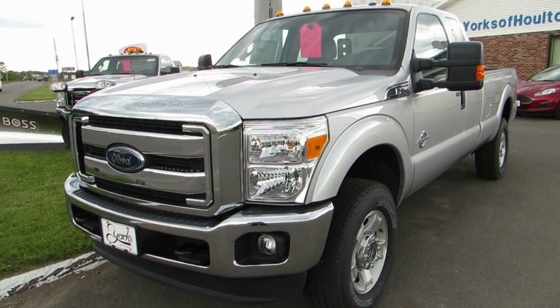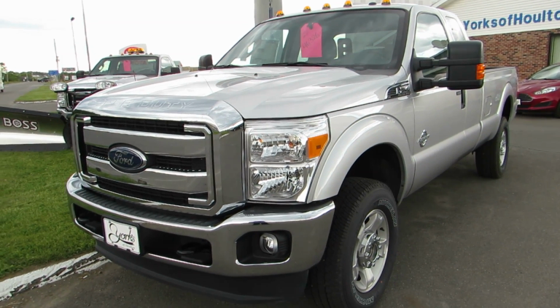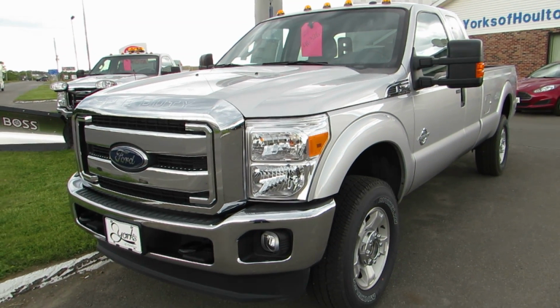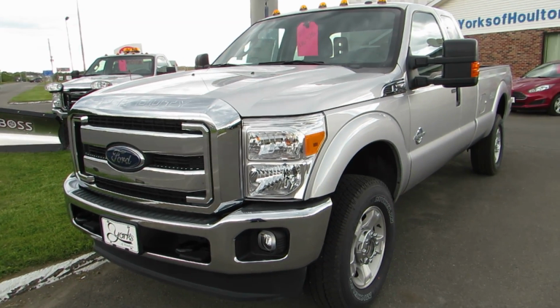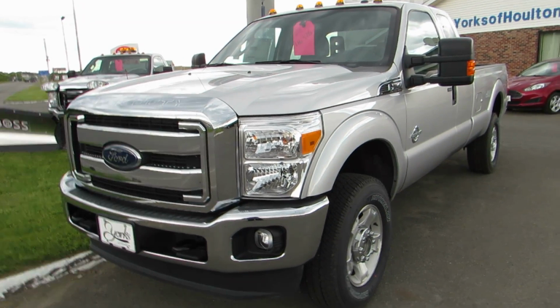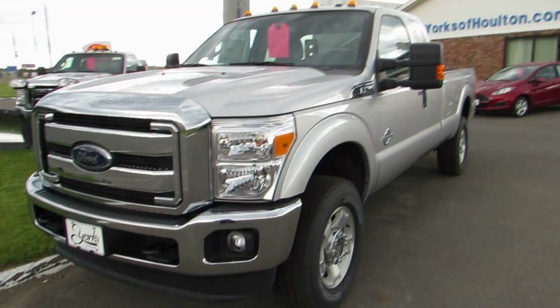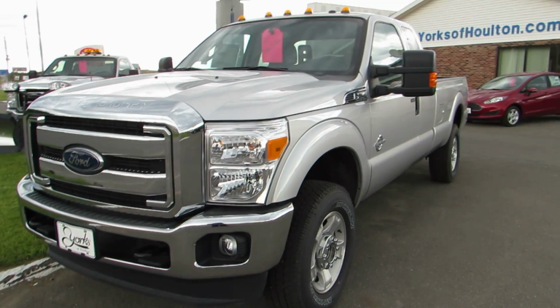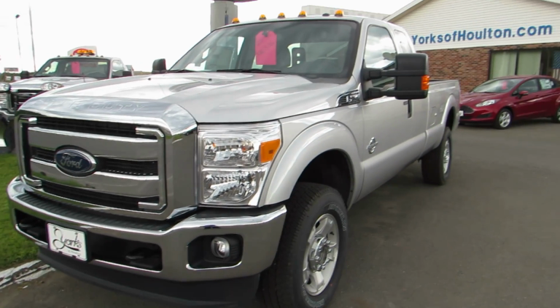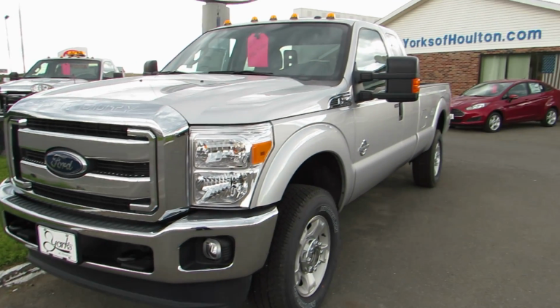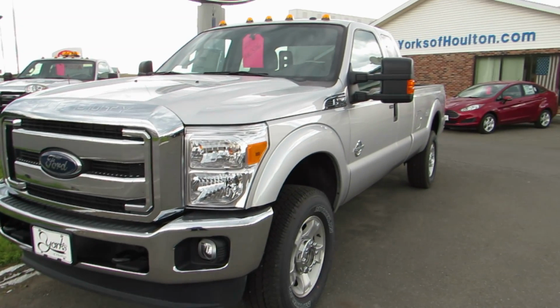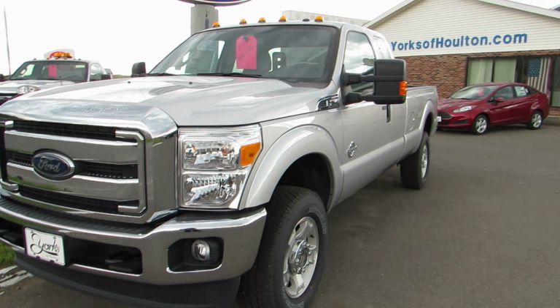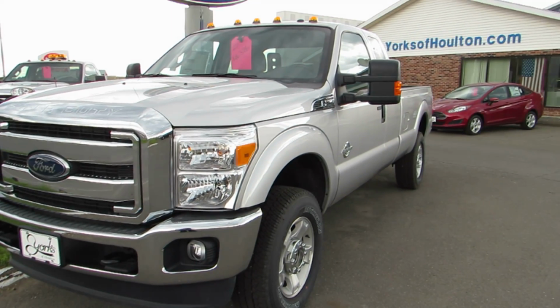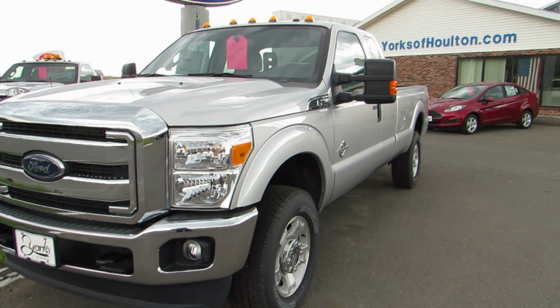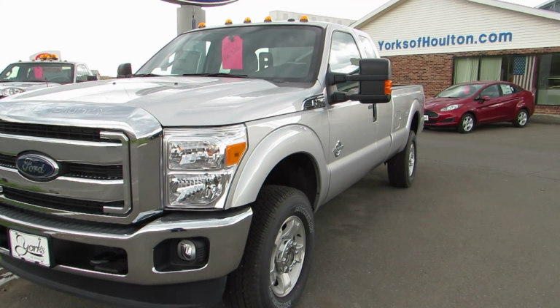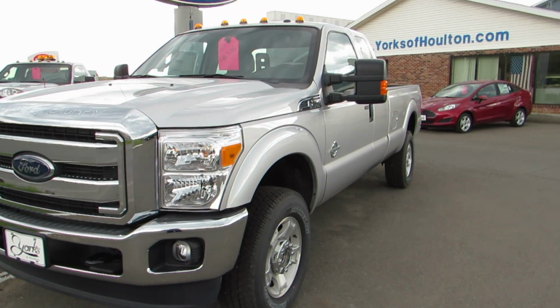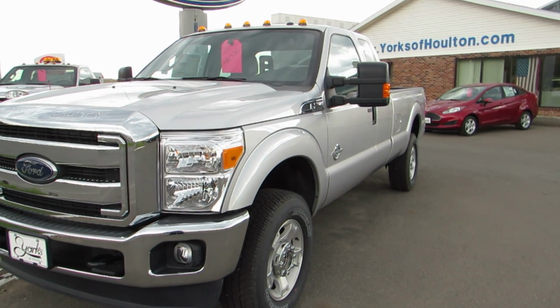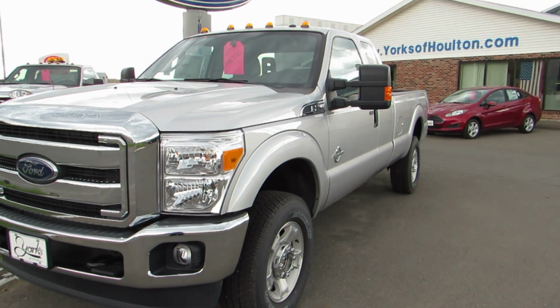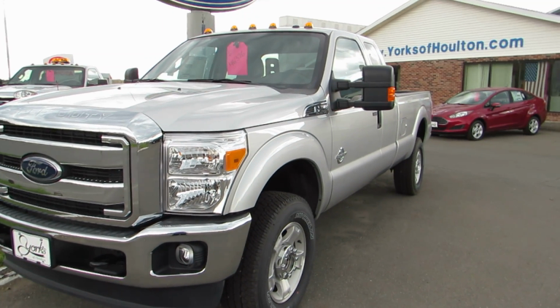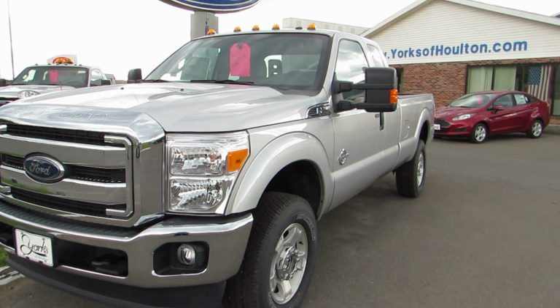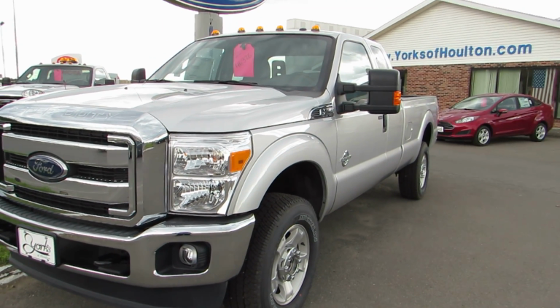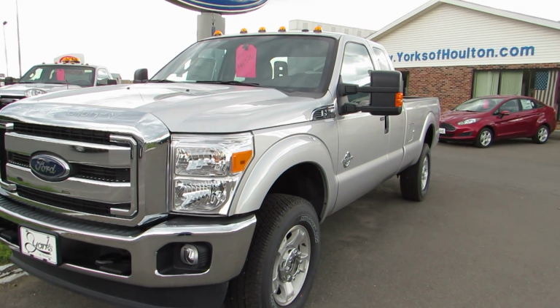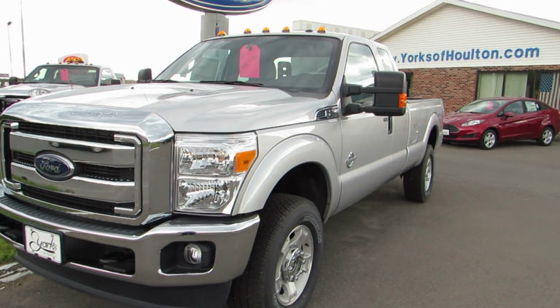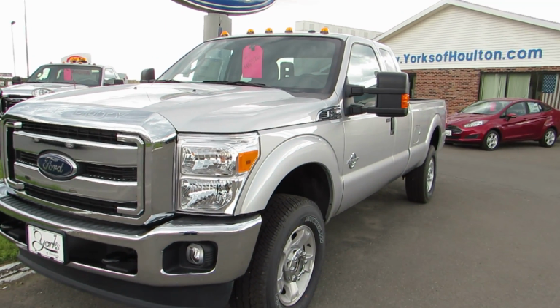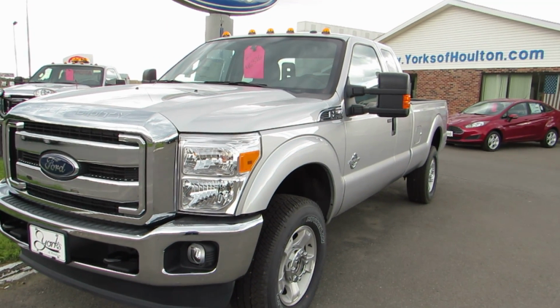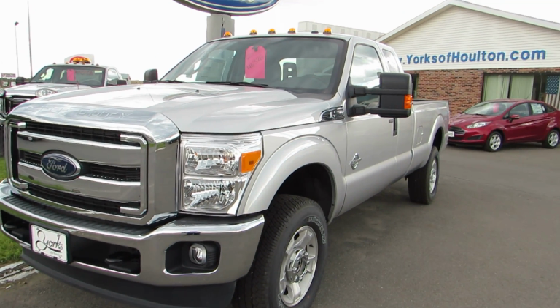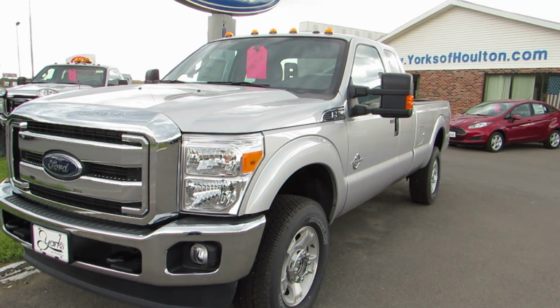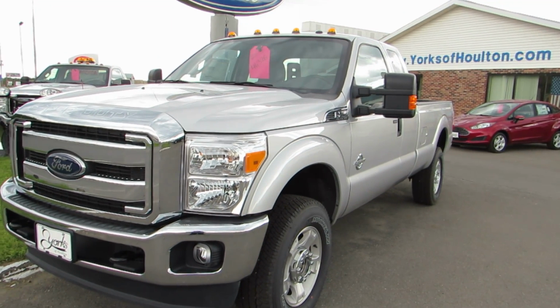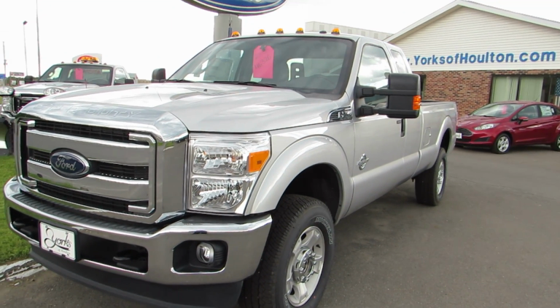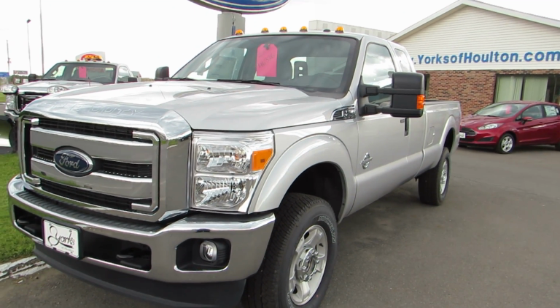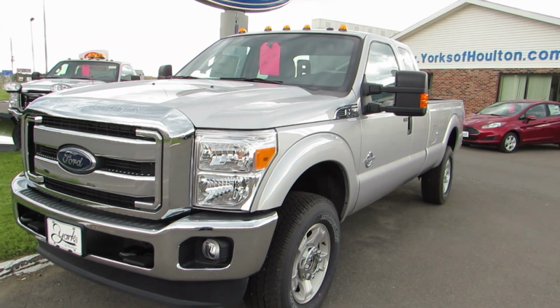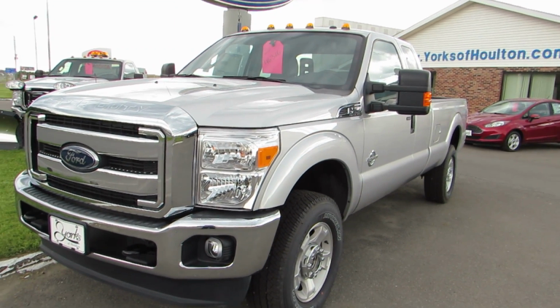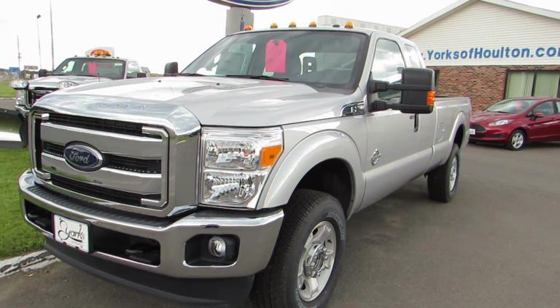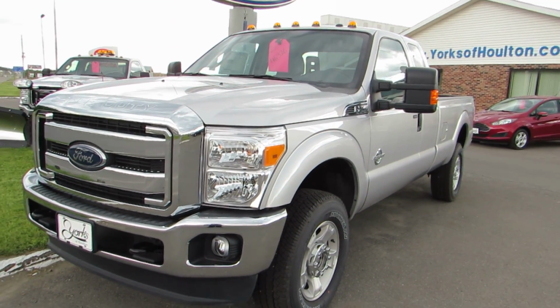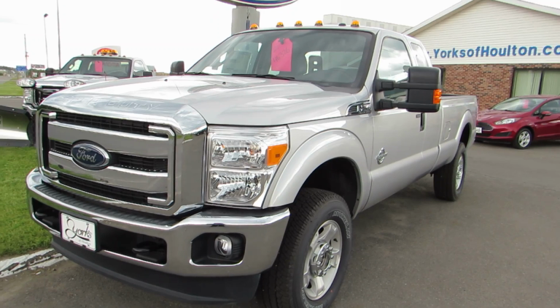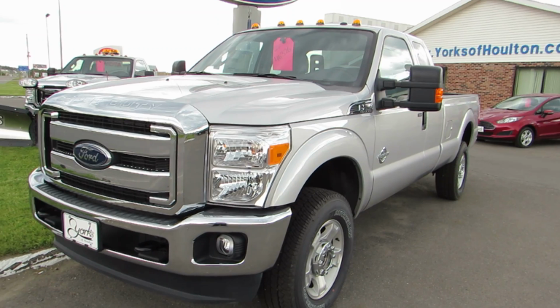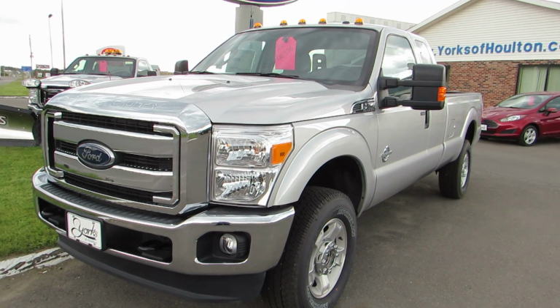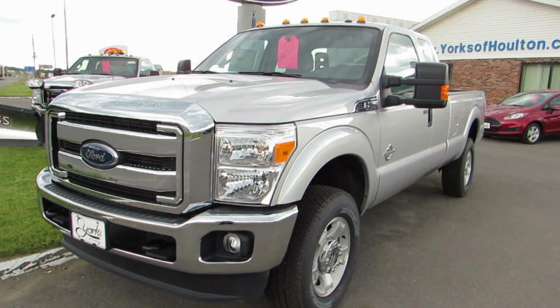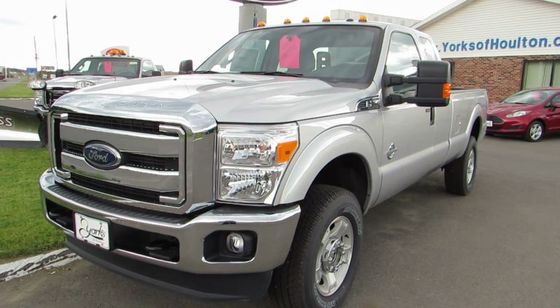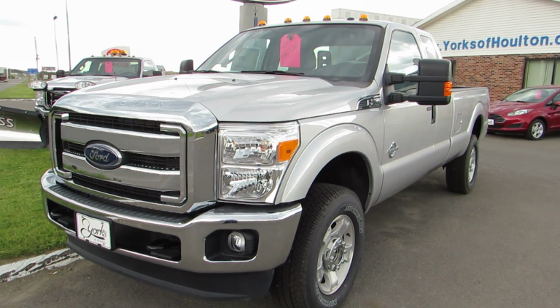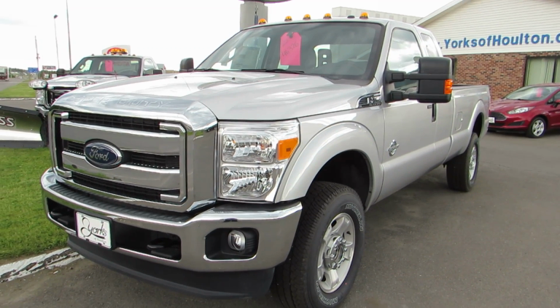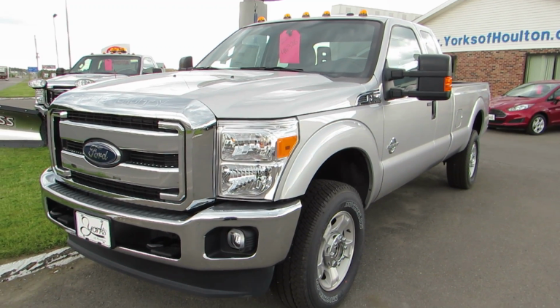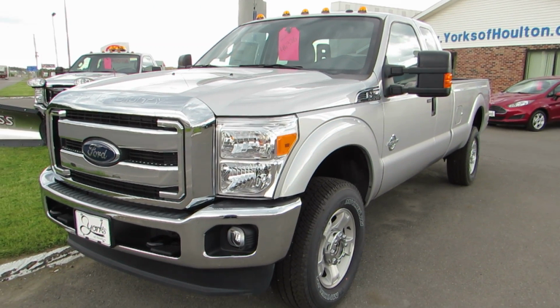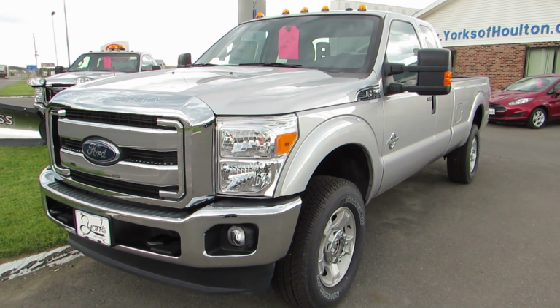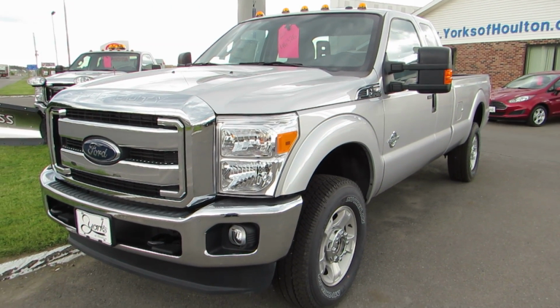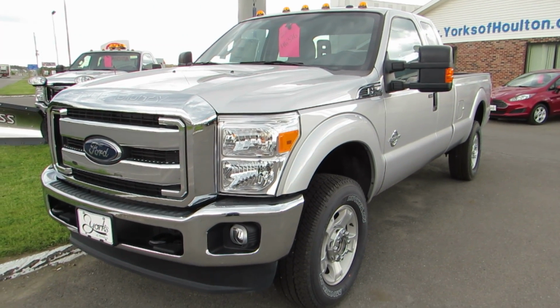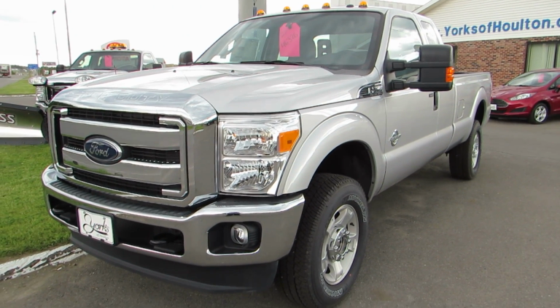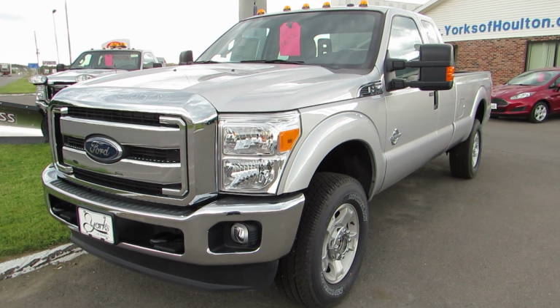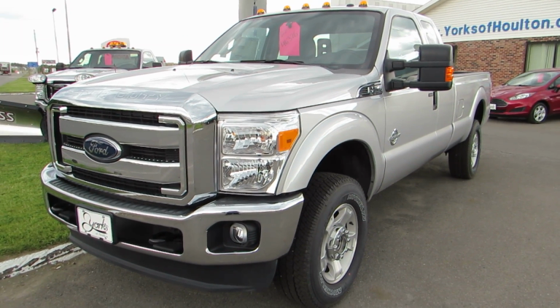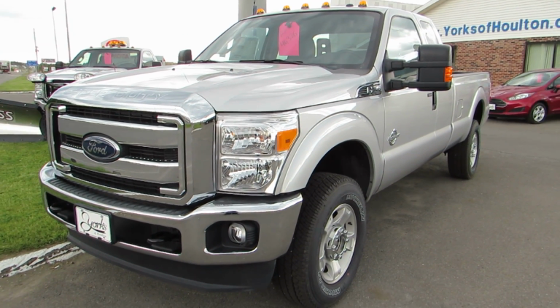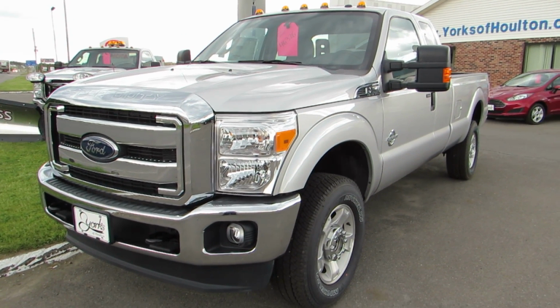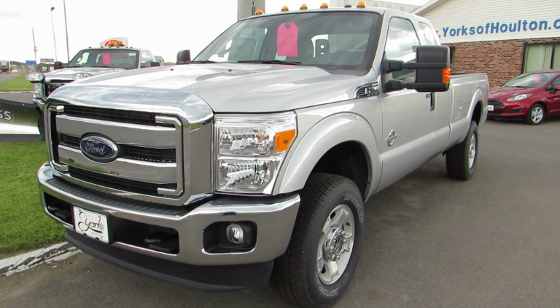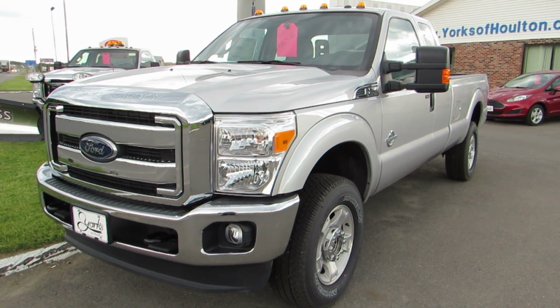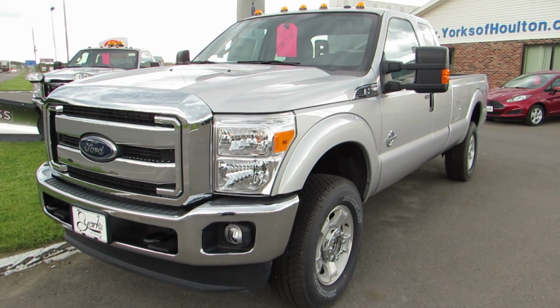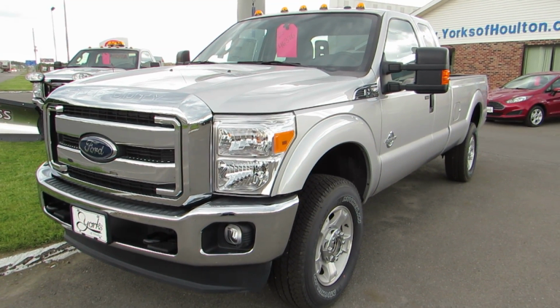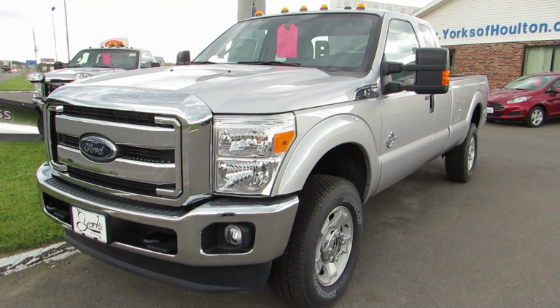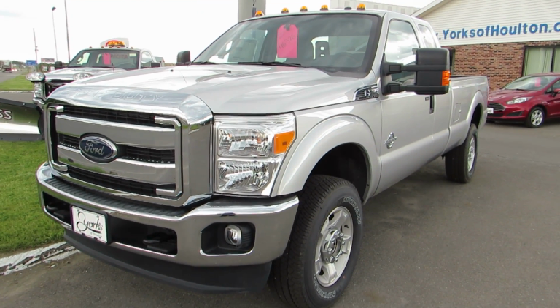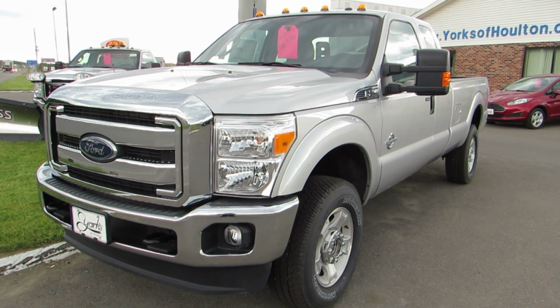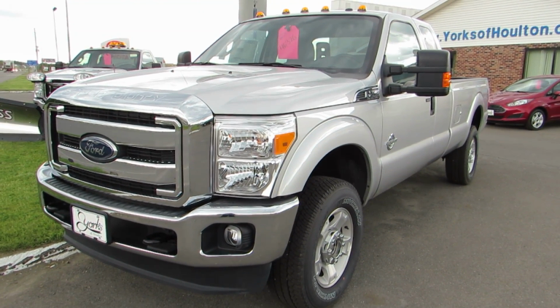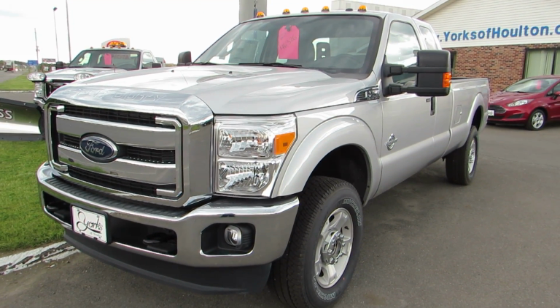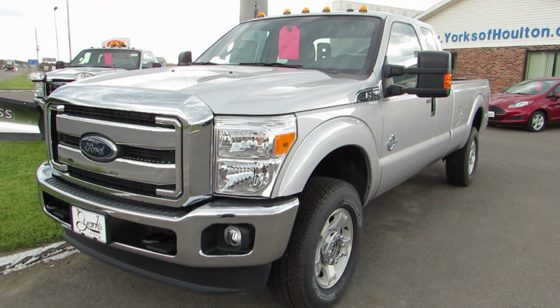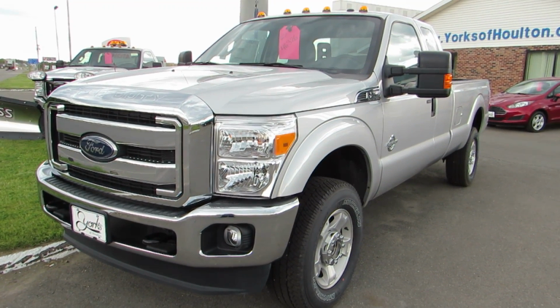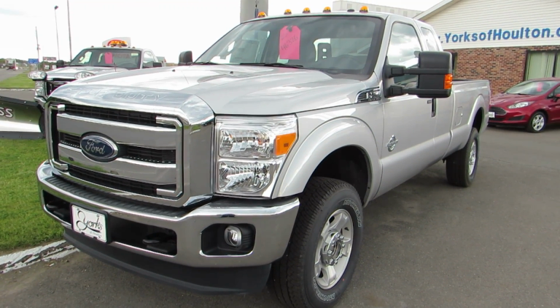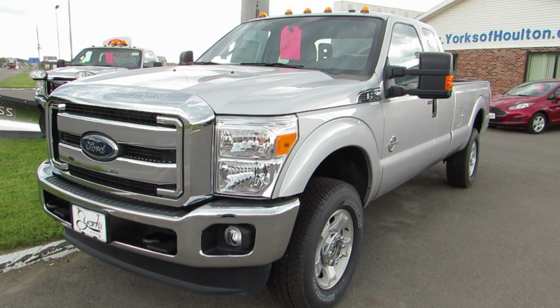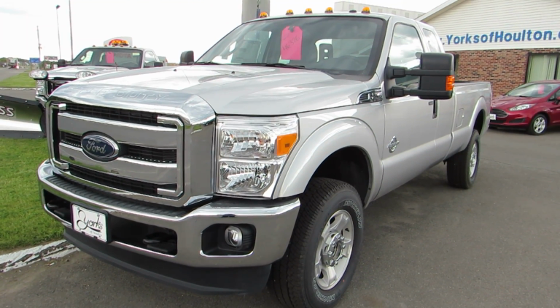Hi there, my name is Janelle Cushing and I'm part of the sales team here at Yorks of Holton. We're located at 315 North Road, Holton, Maine.